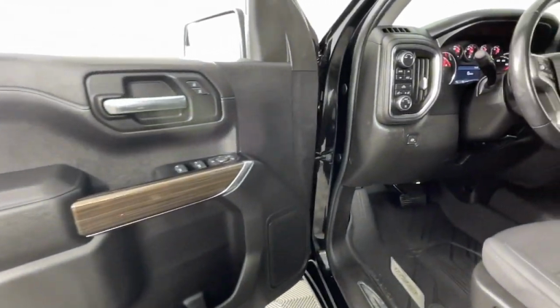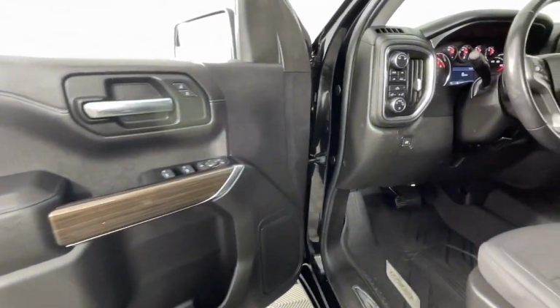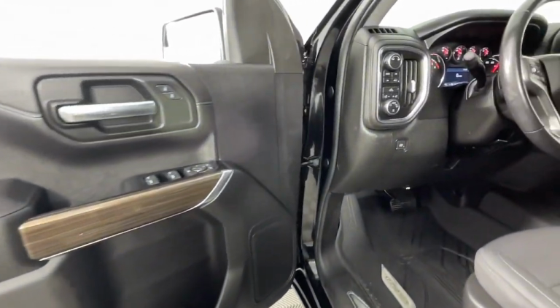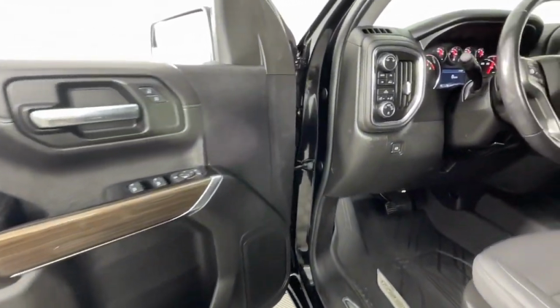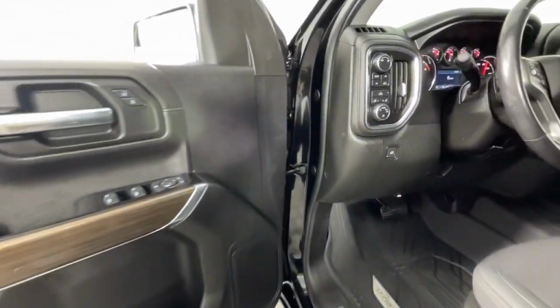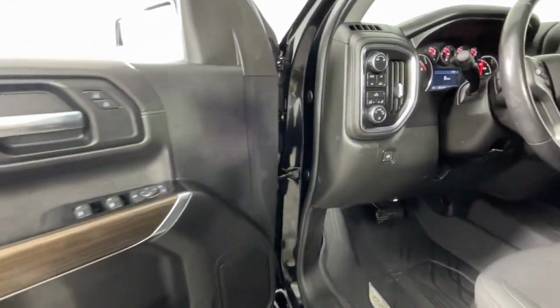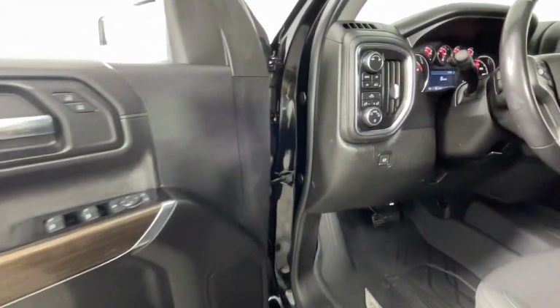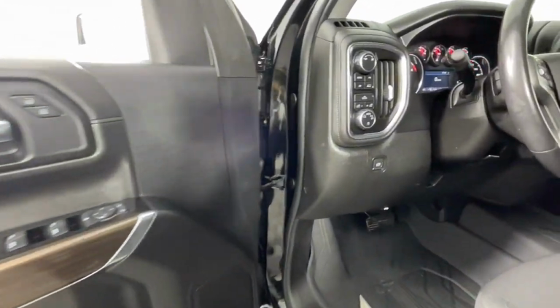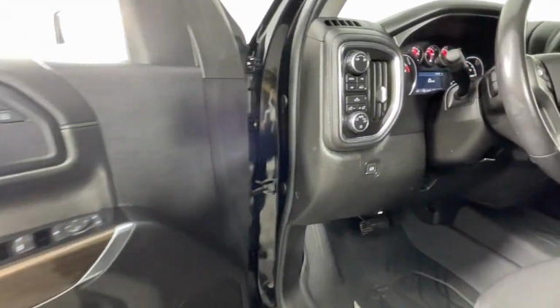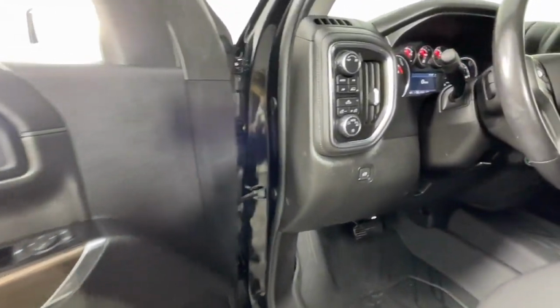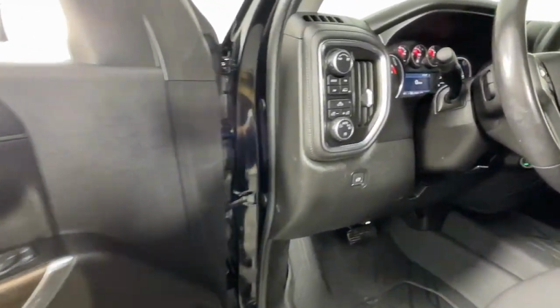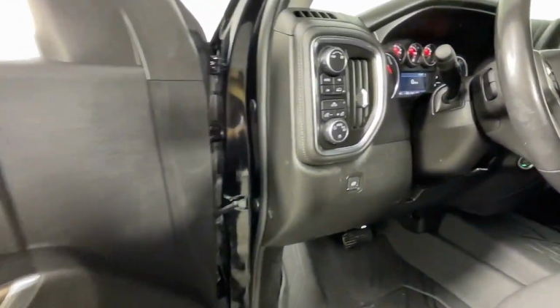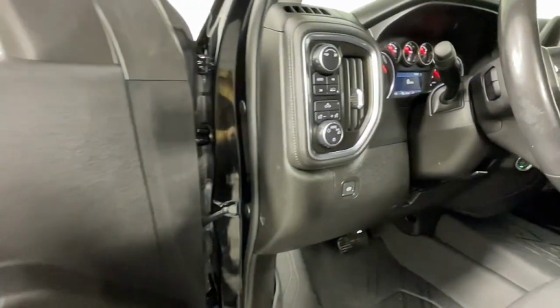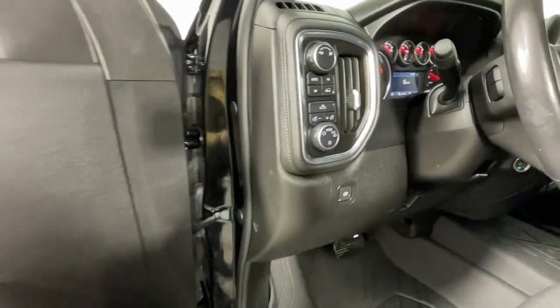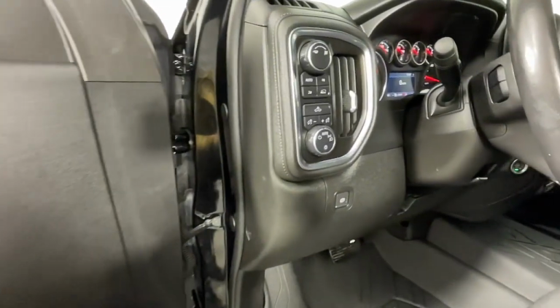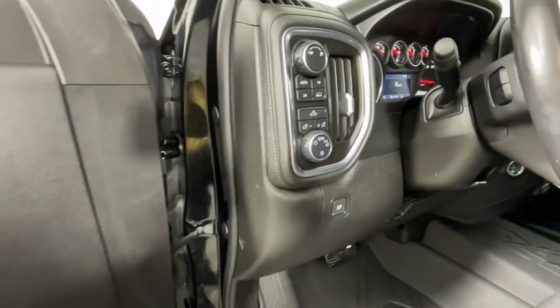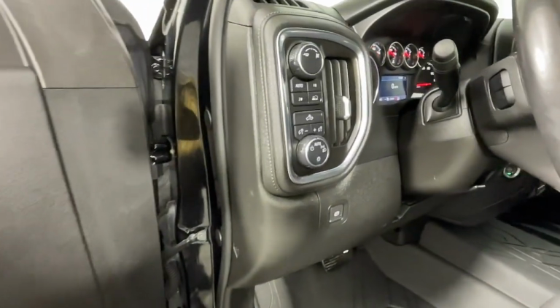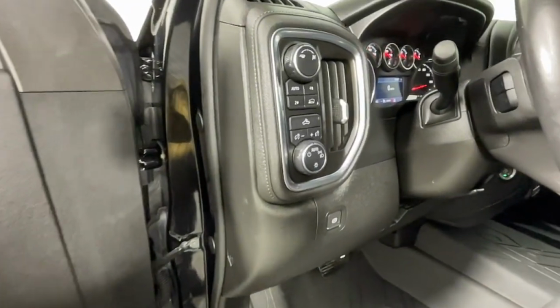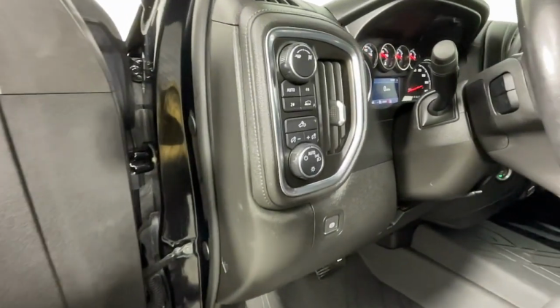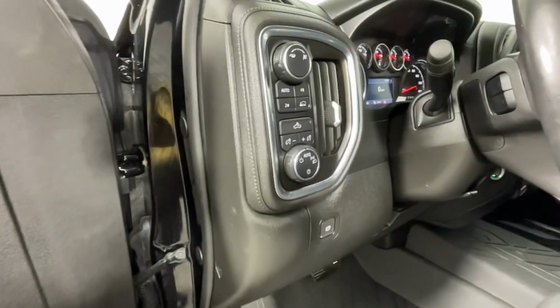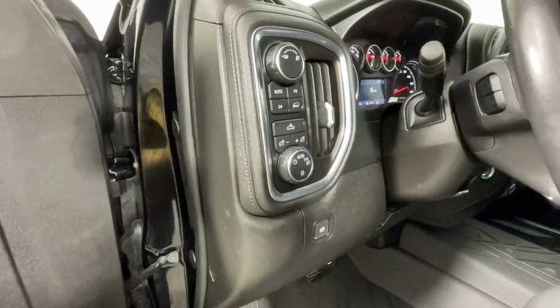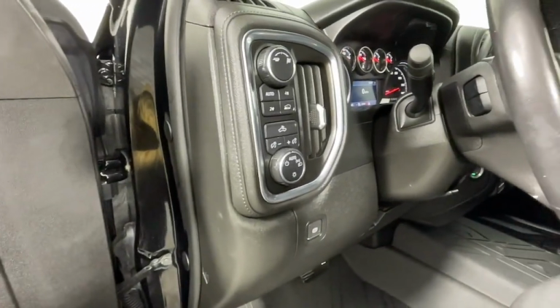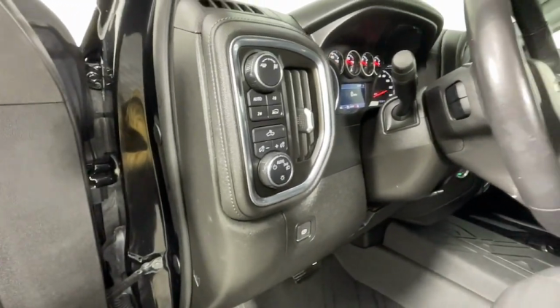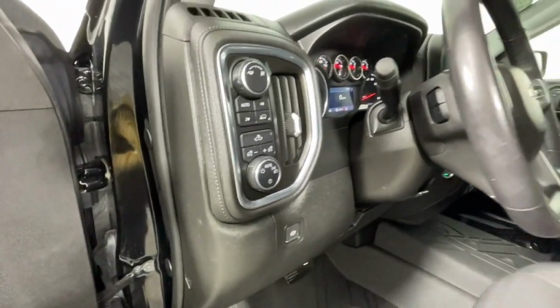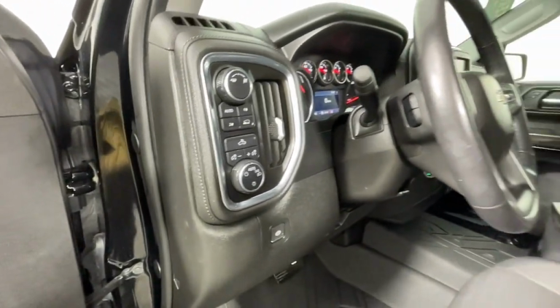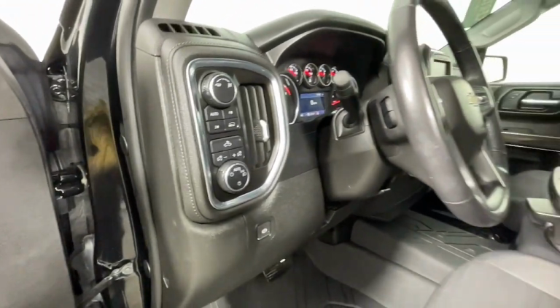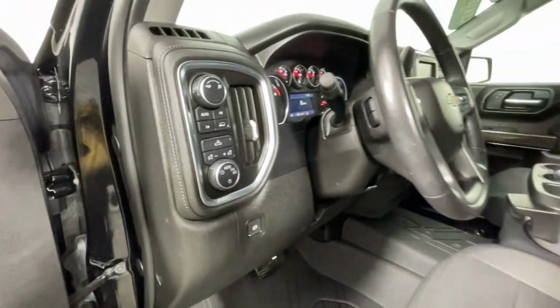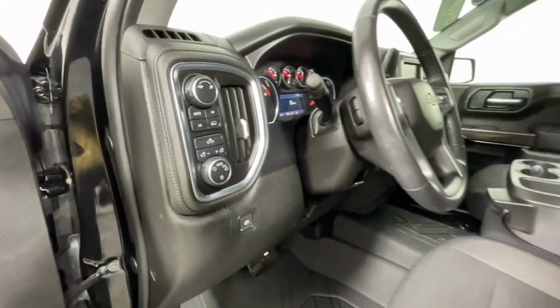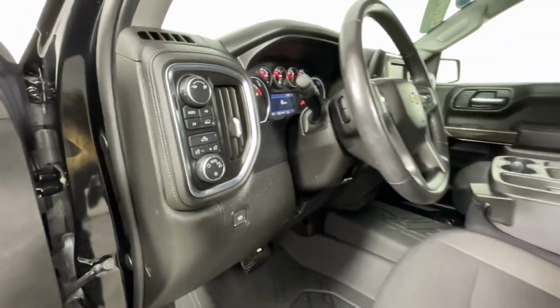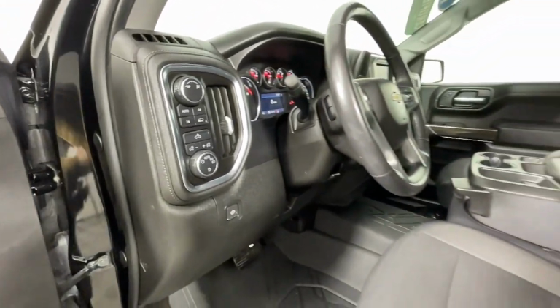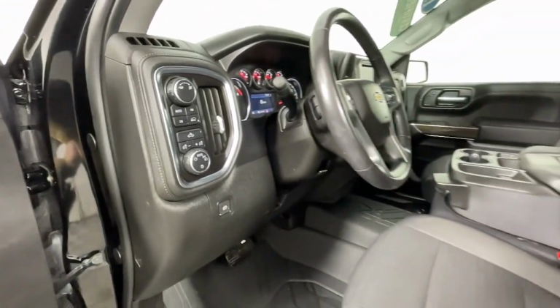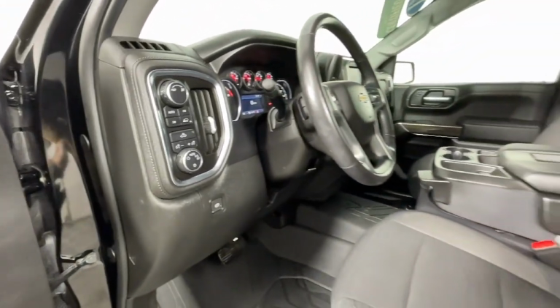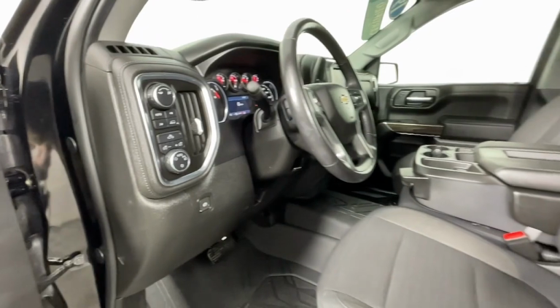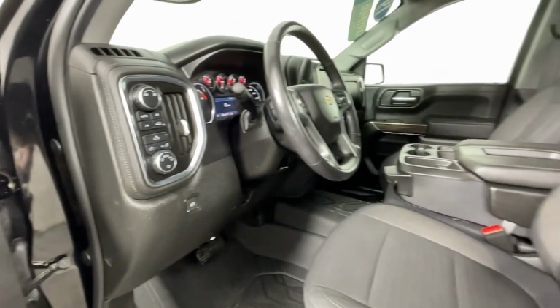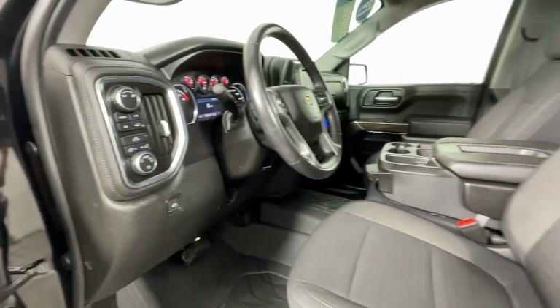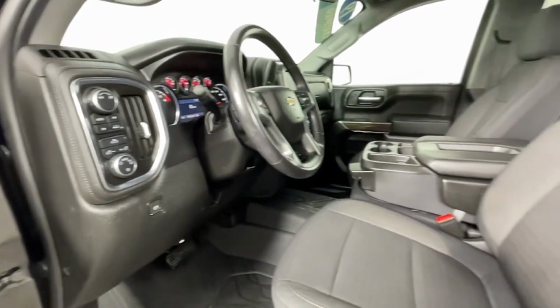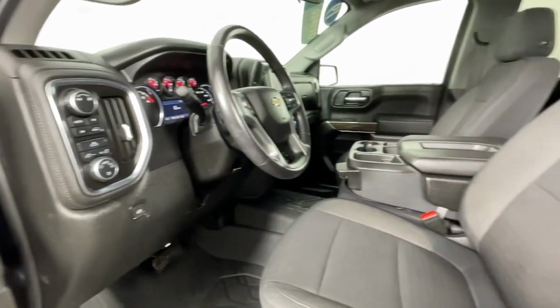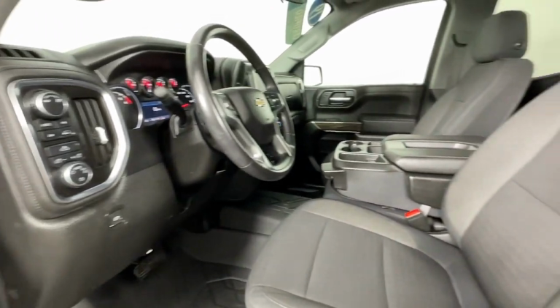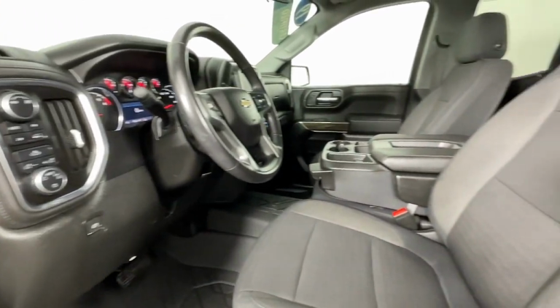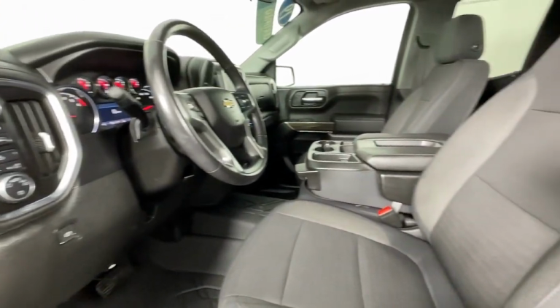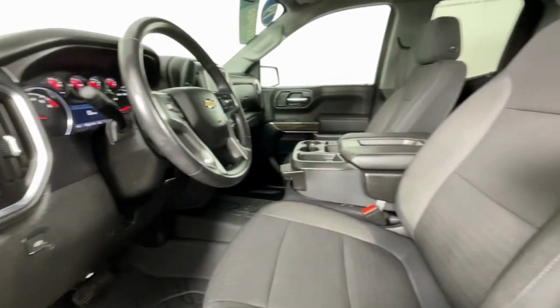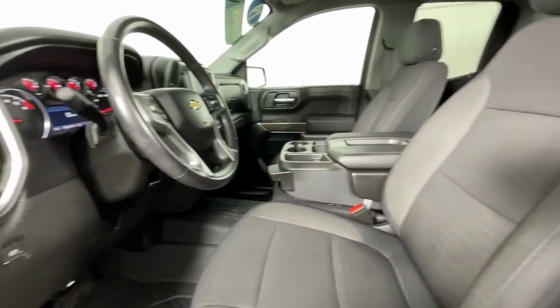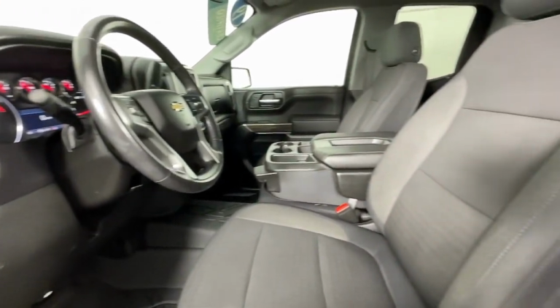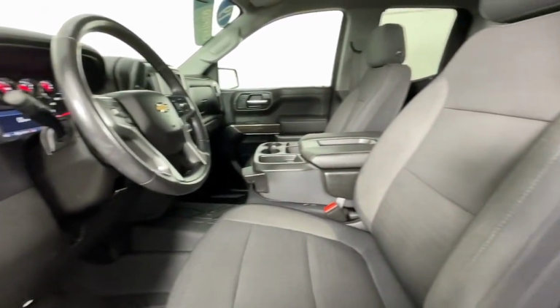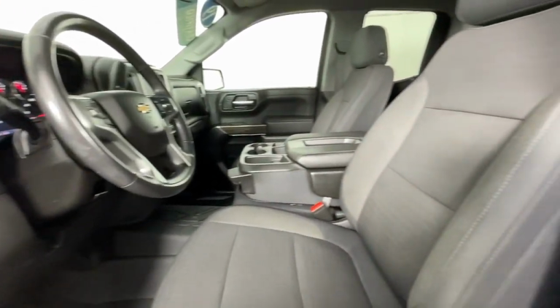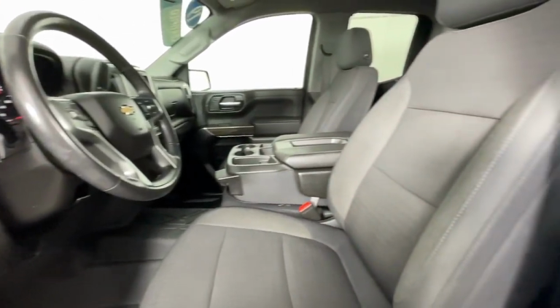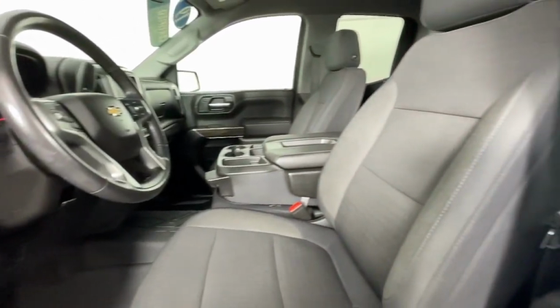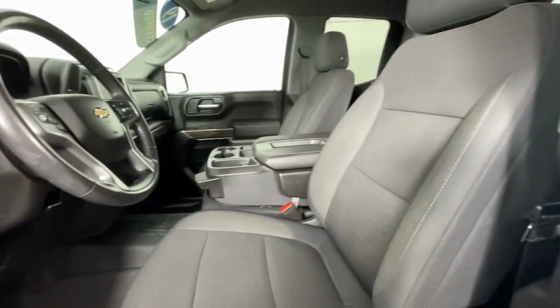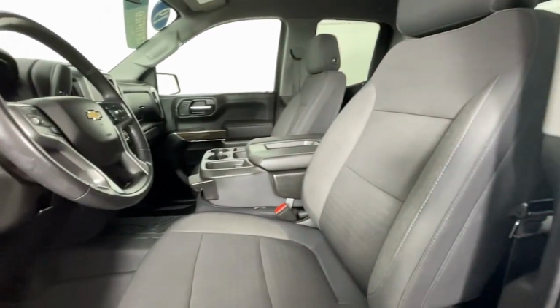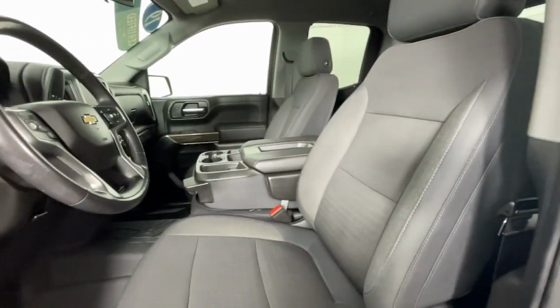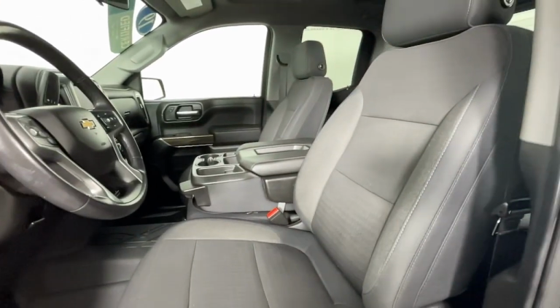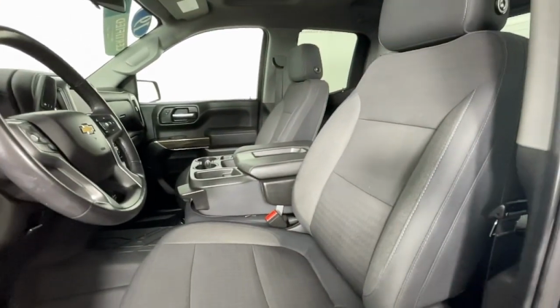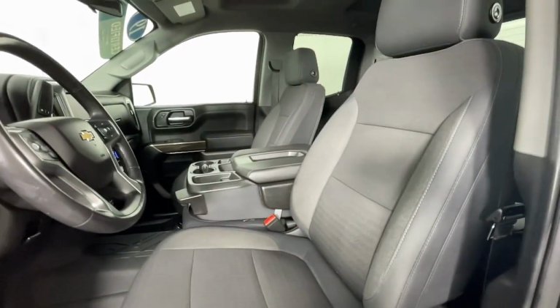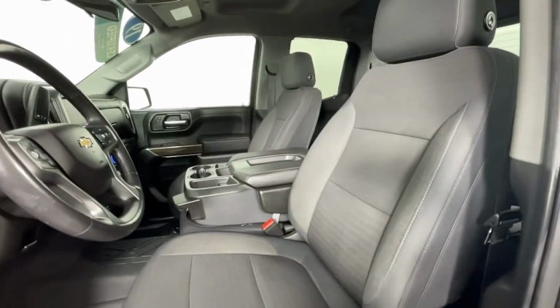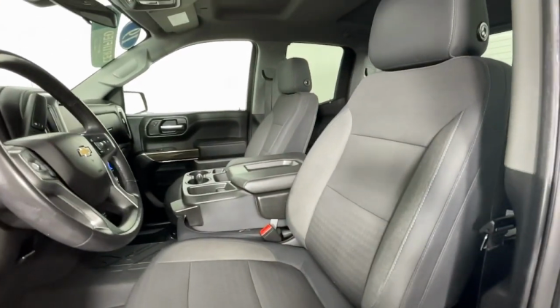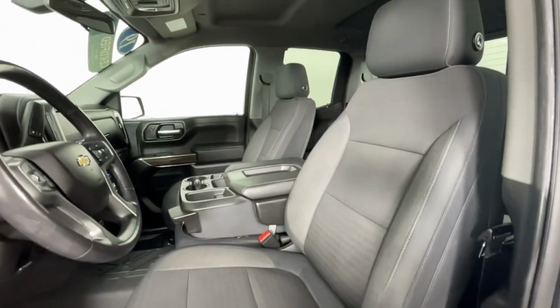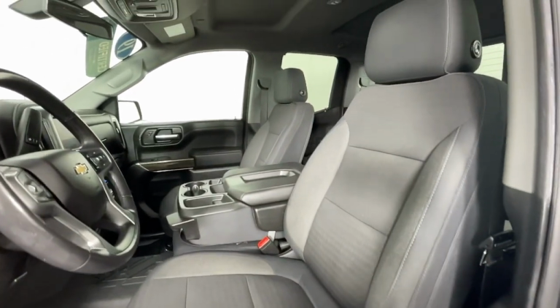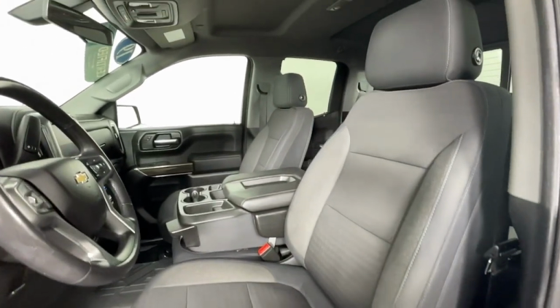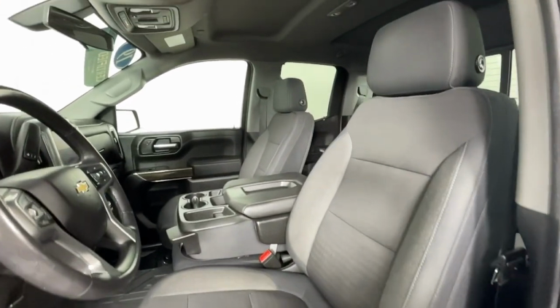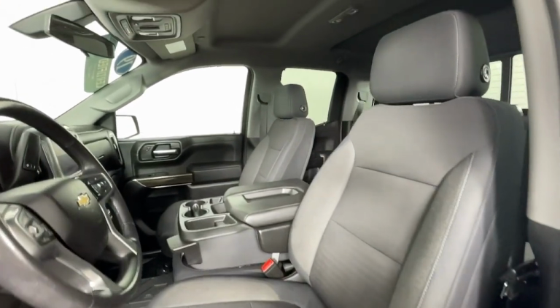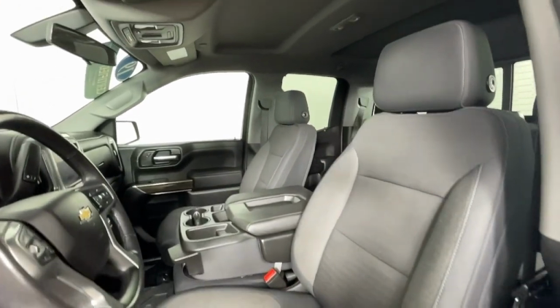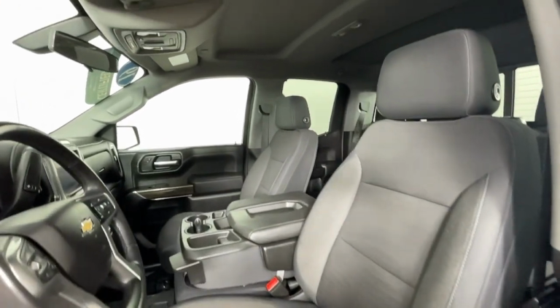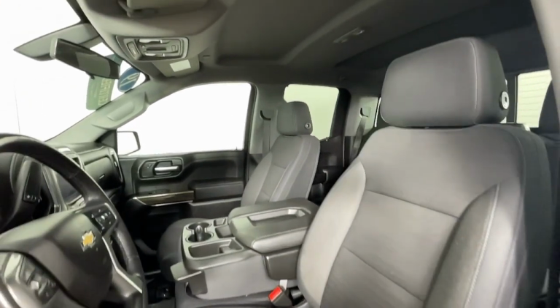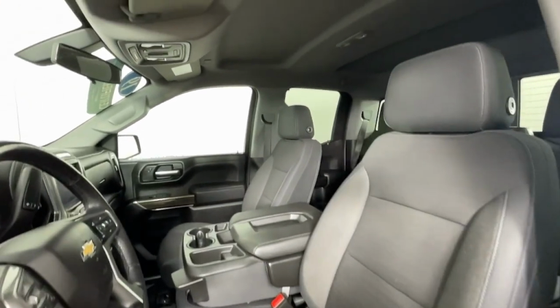Heated mirrors, remote engine start, satellite radio, electronic stability control, and aluminum wheels.